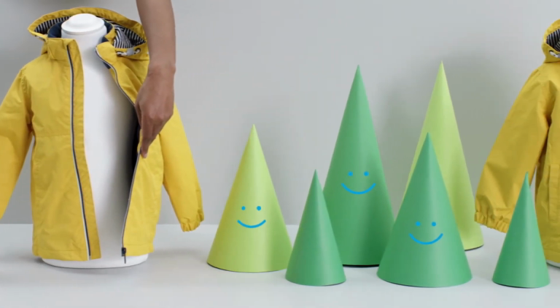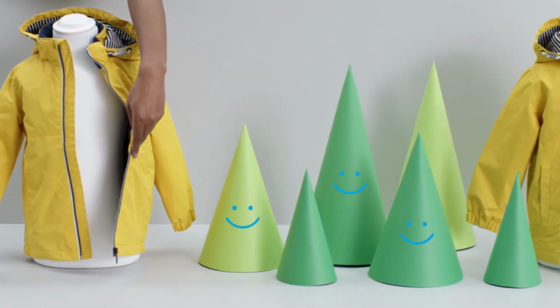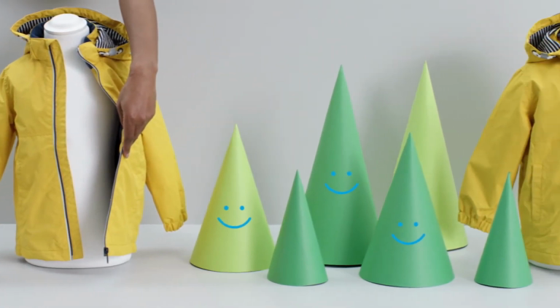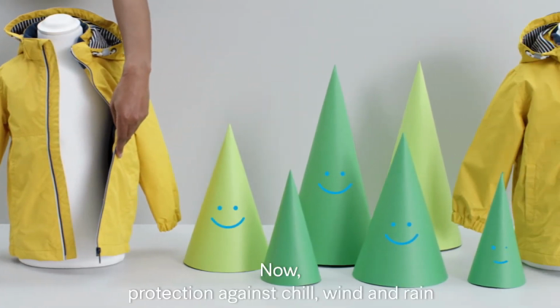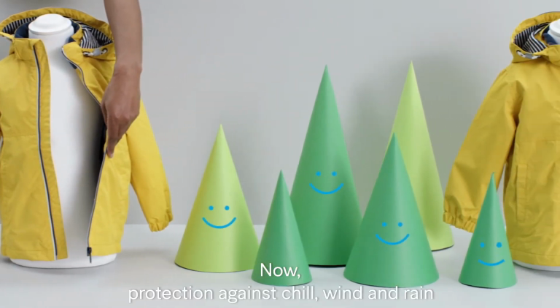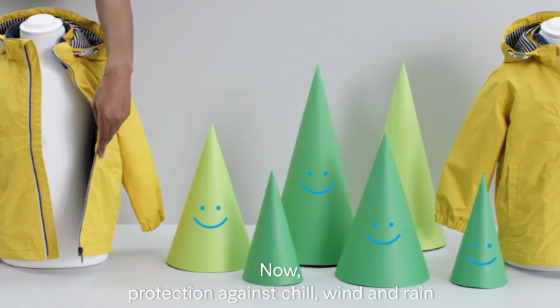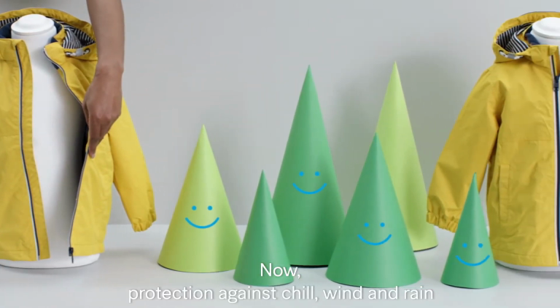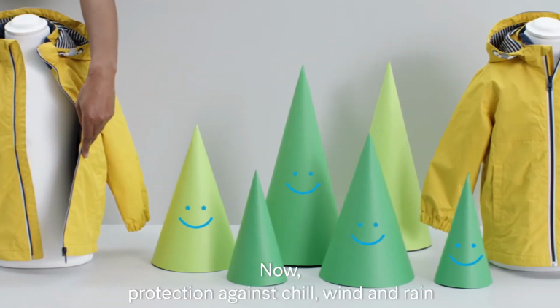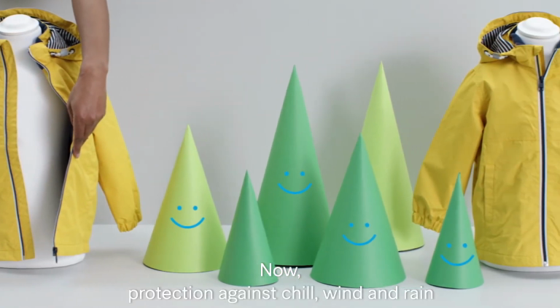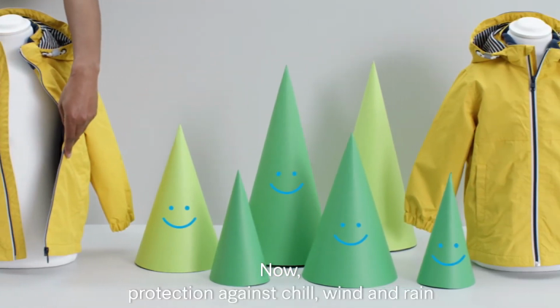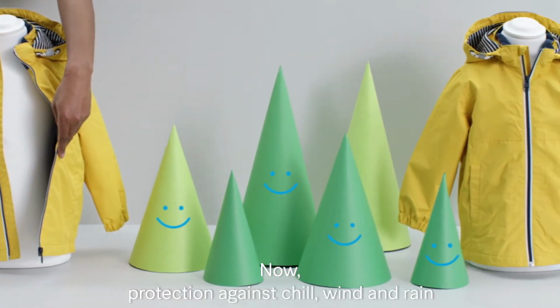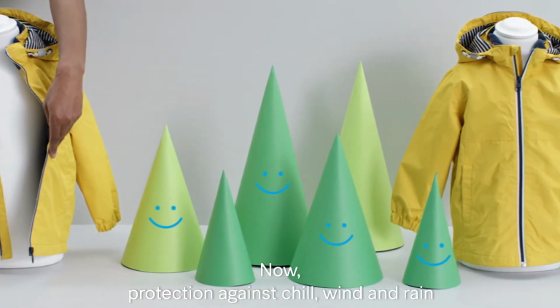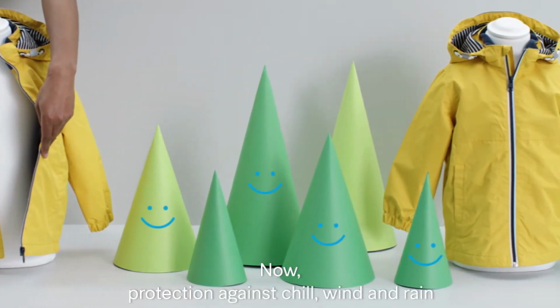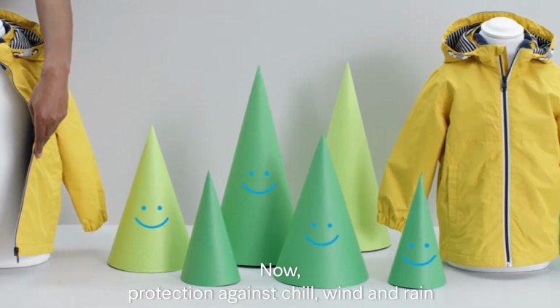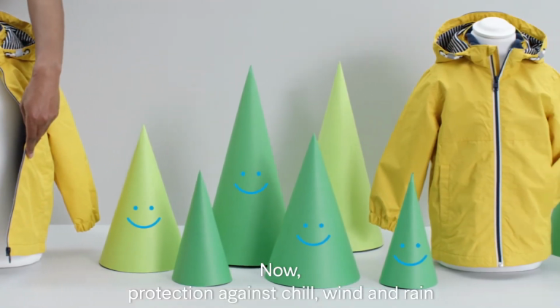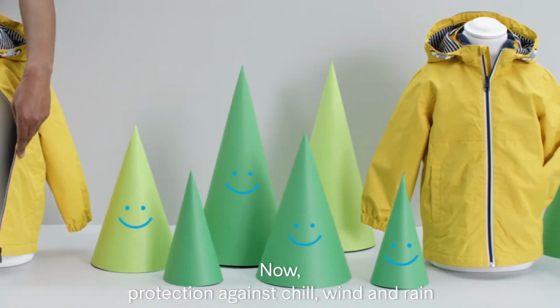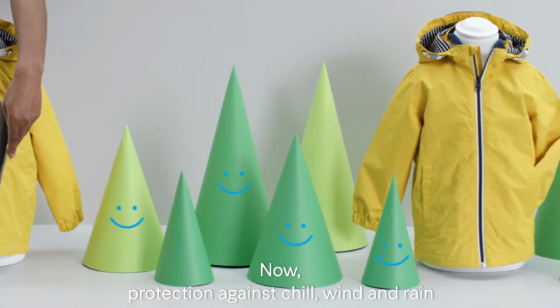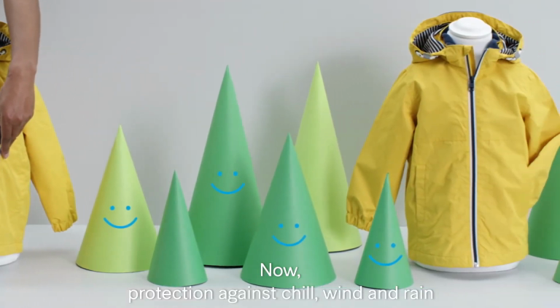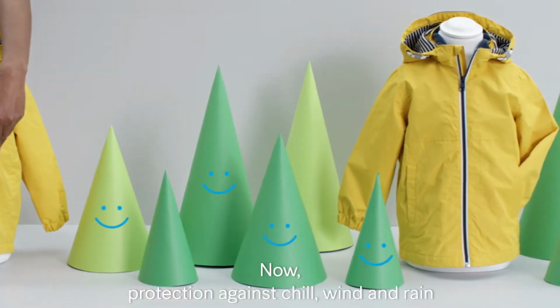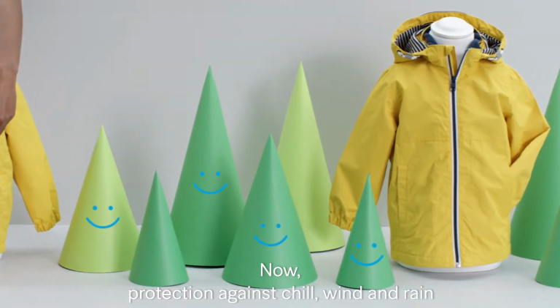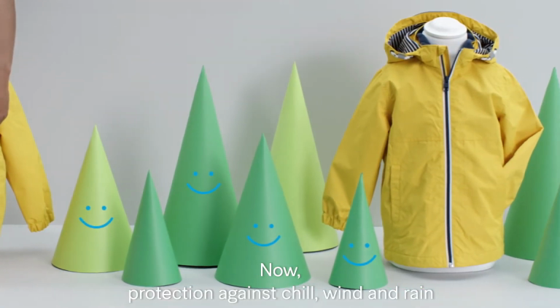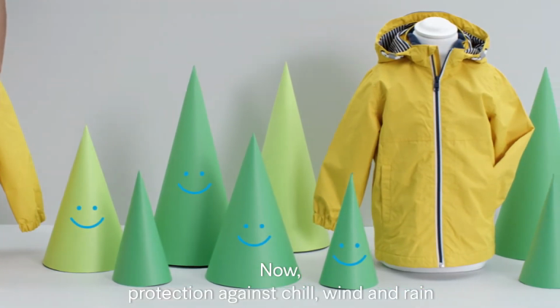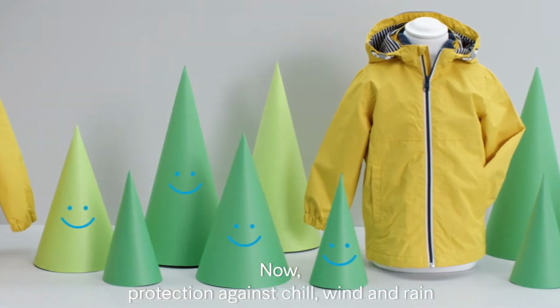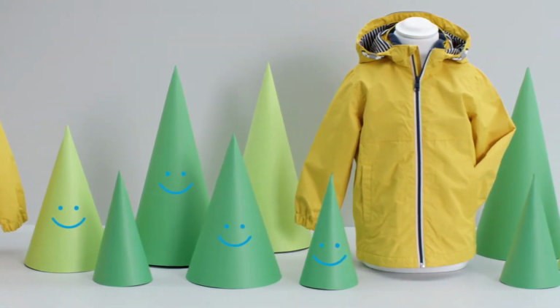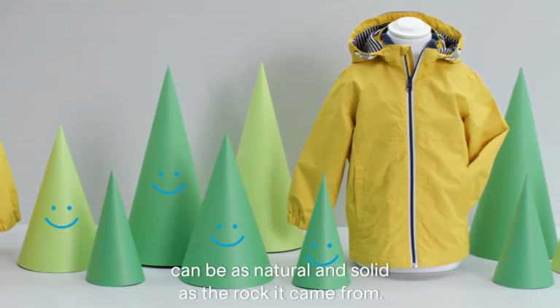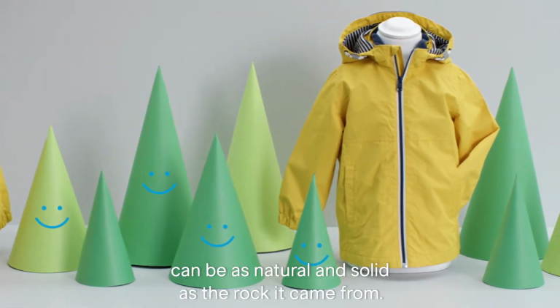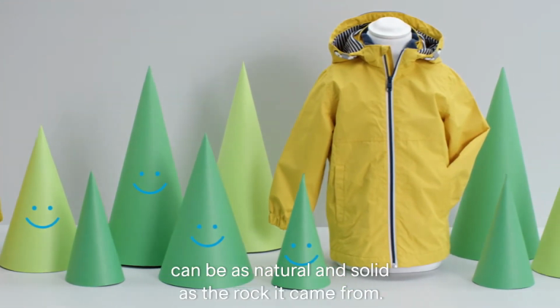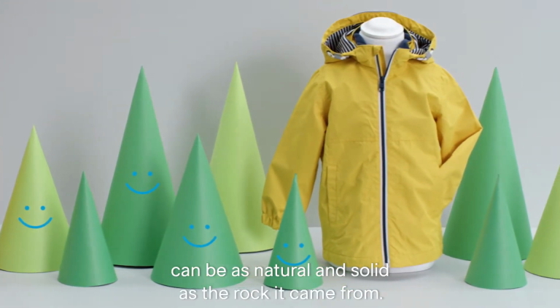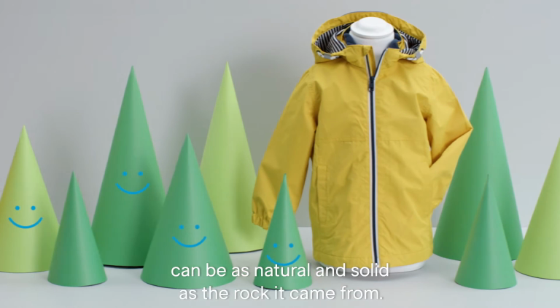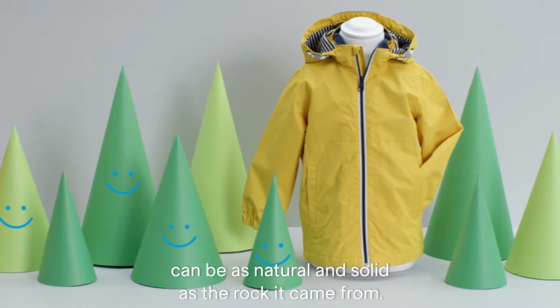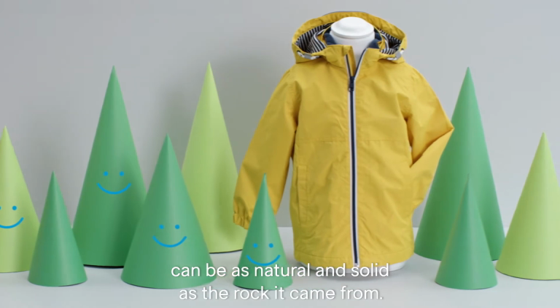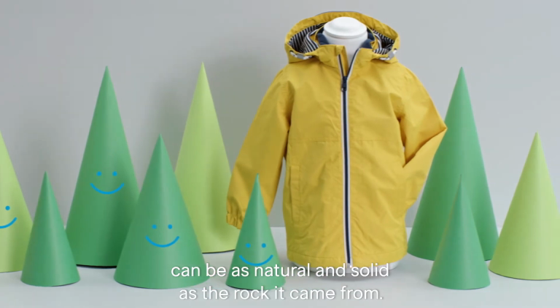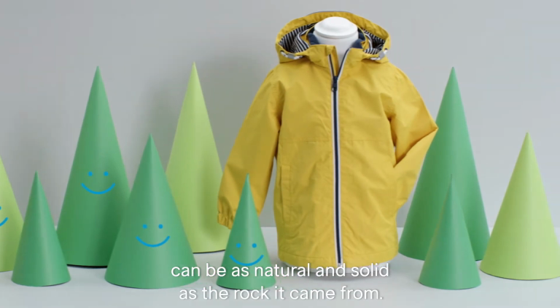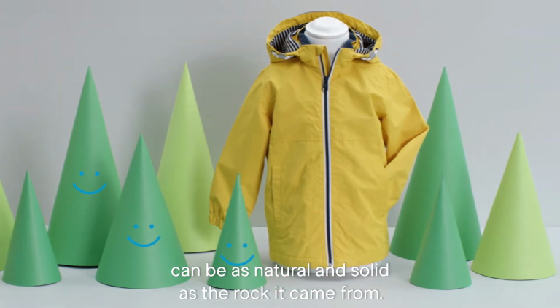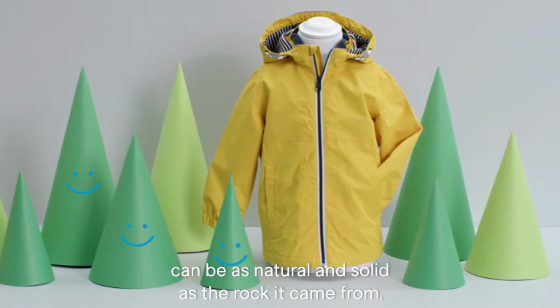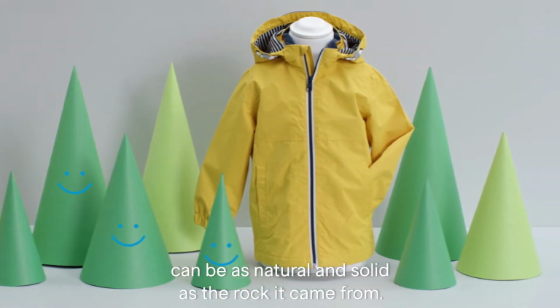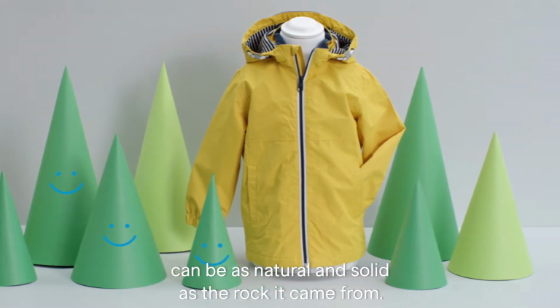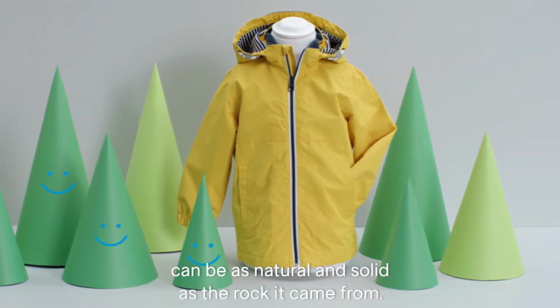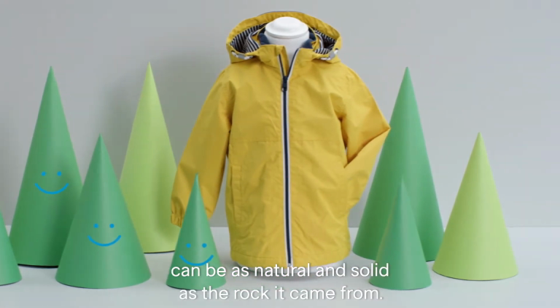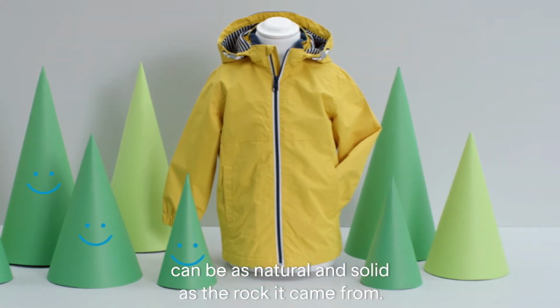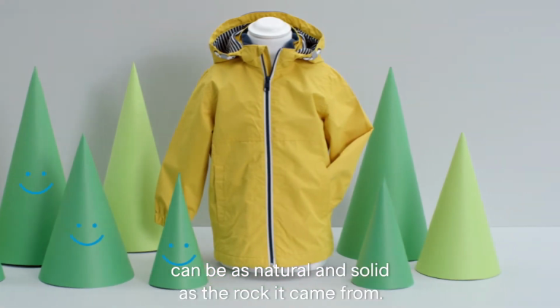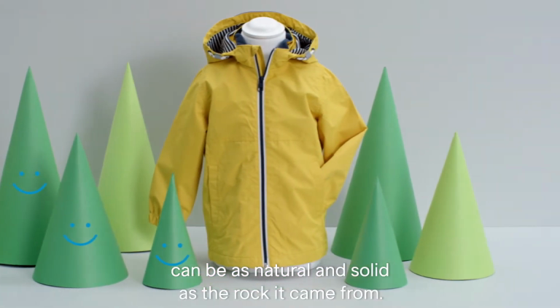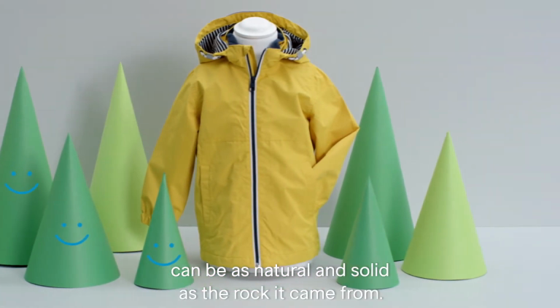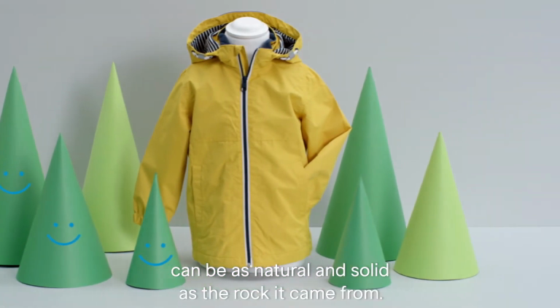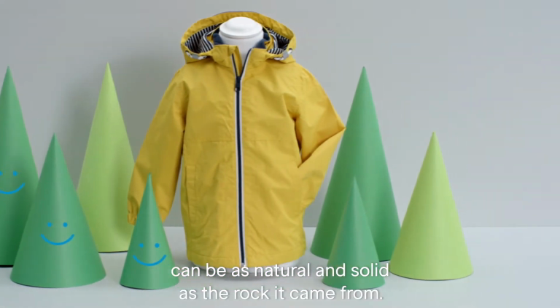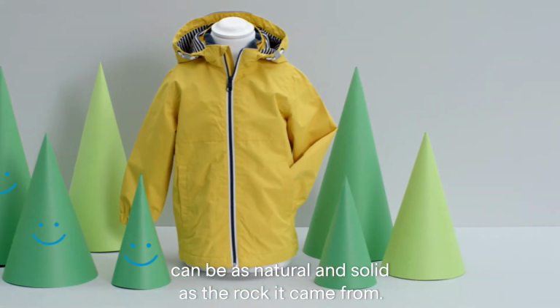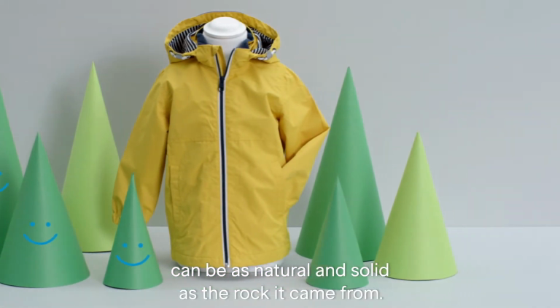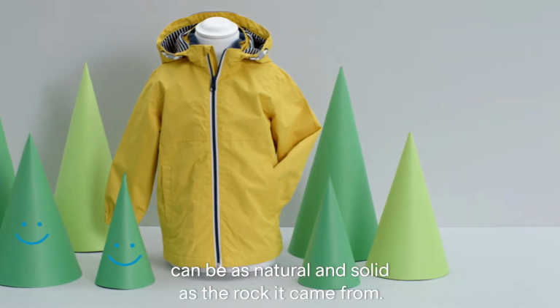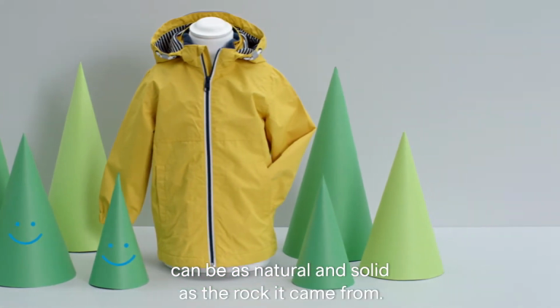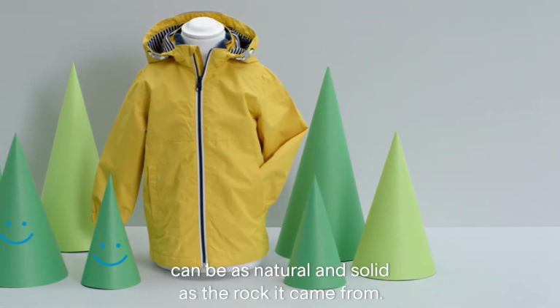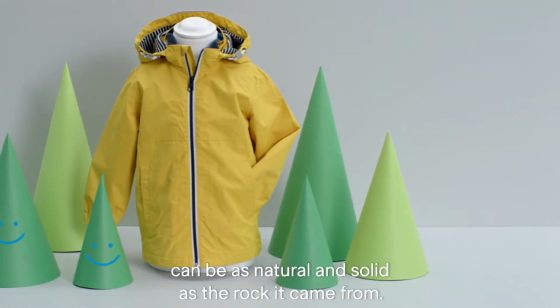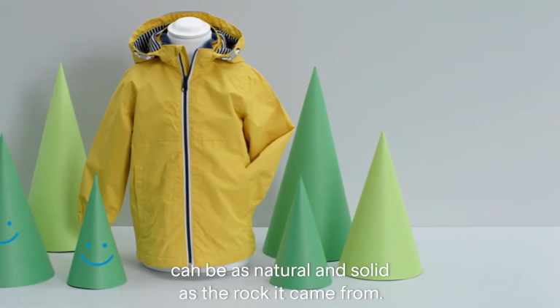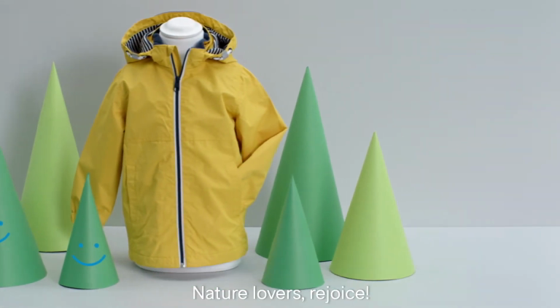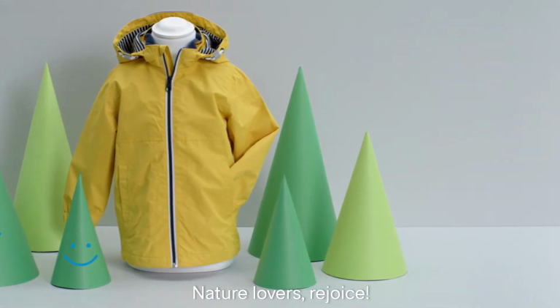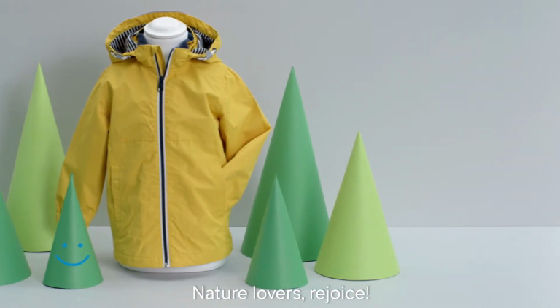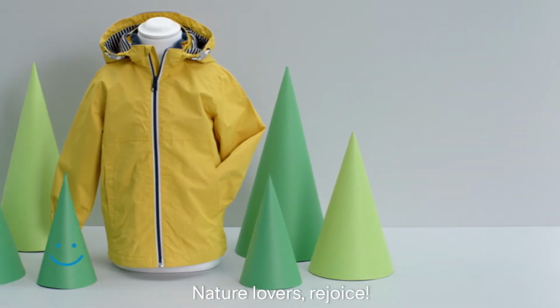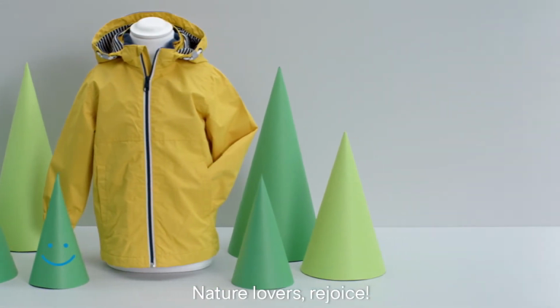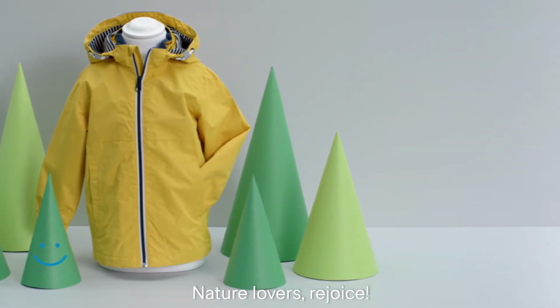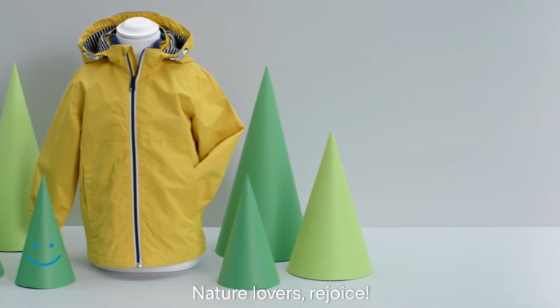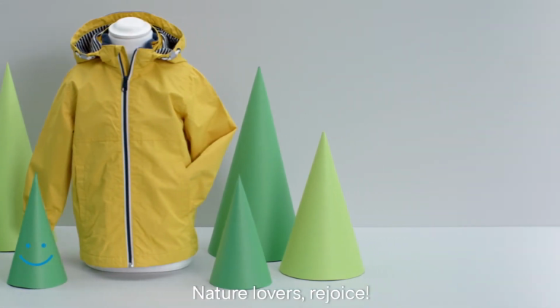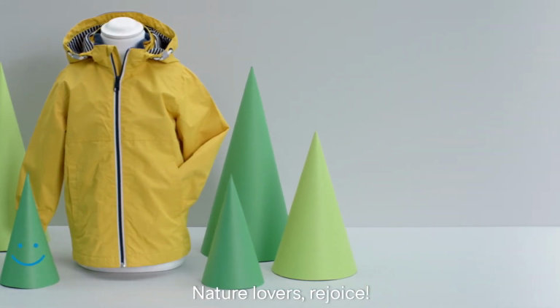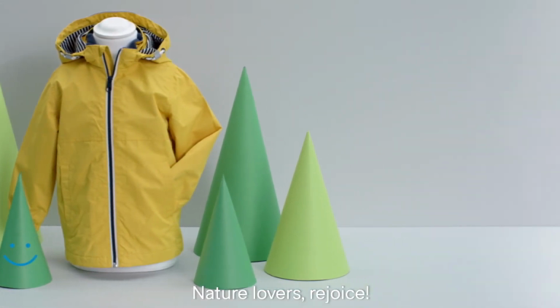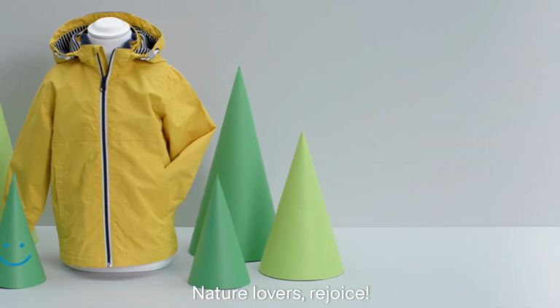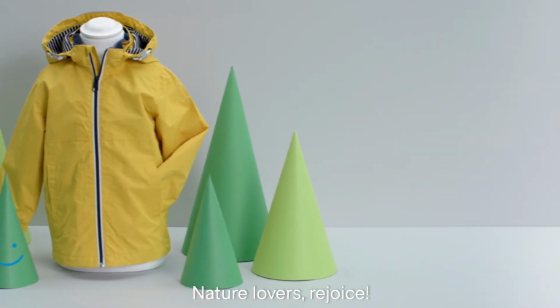Now, protection against chill, wind, and rain can be as natural and solid as the rock it came from. Nature lovers, rejoice!